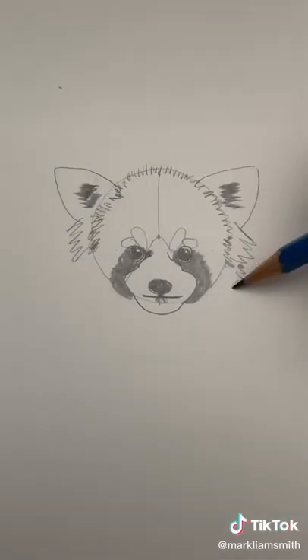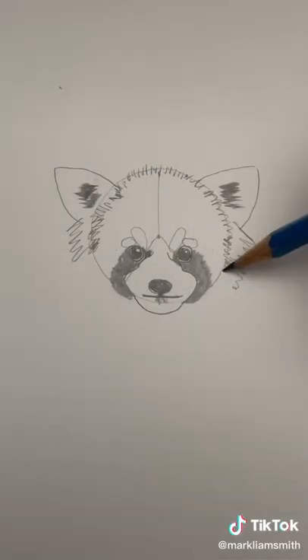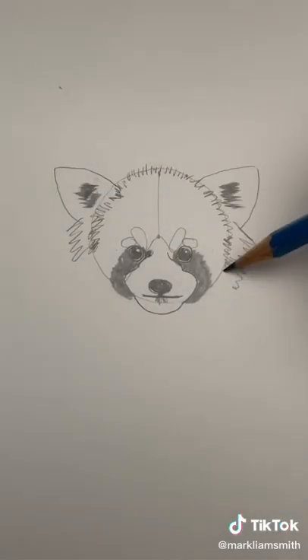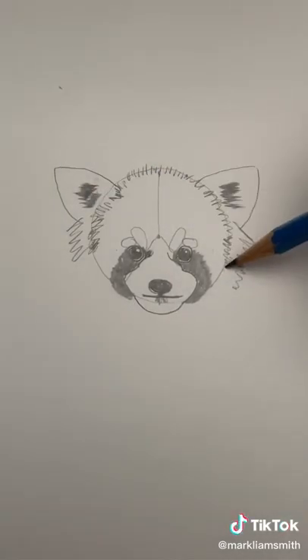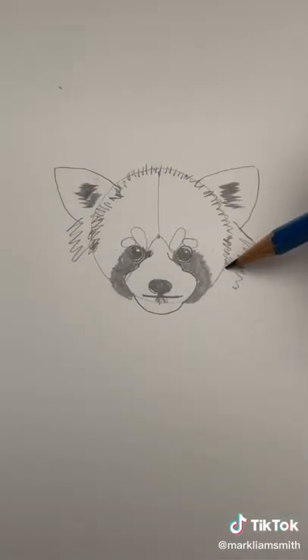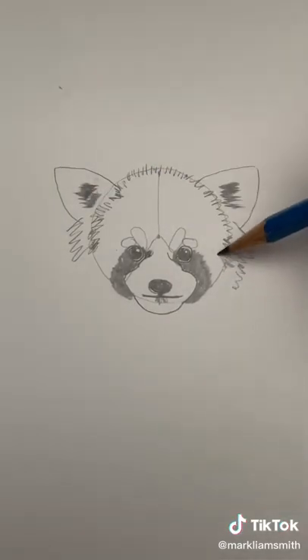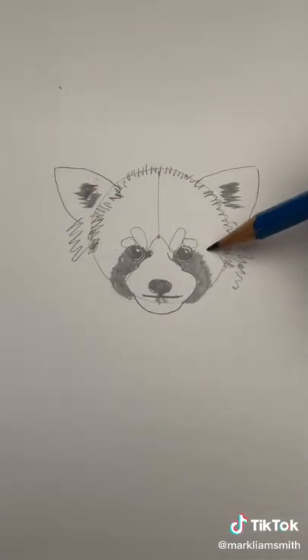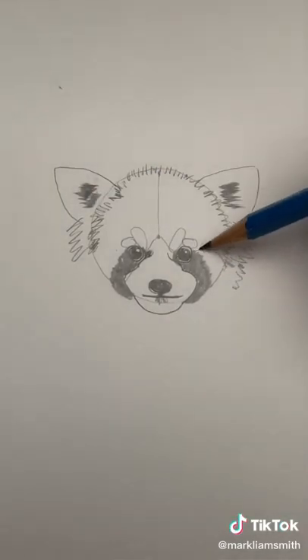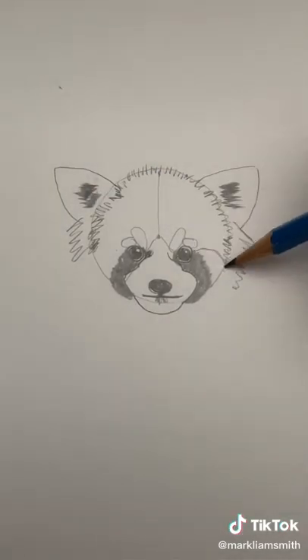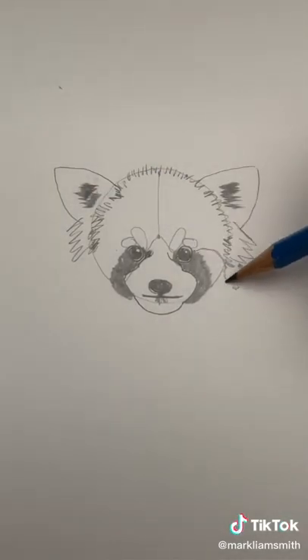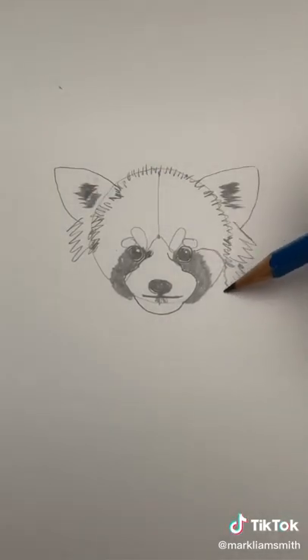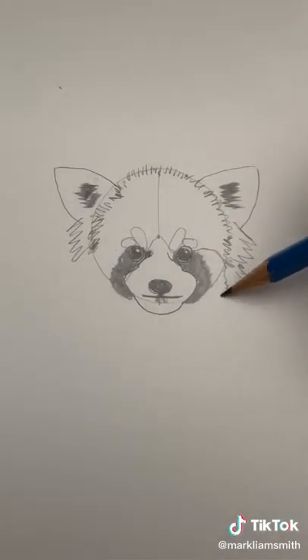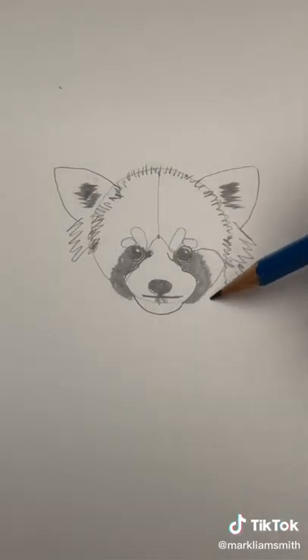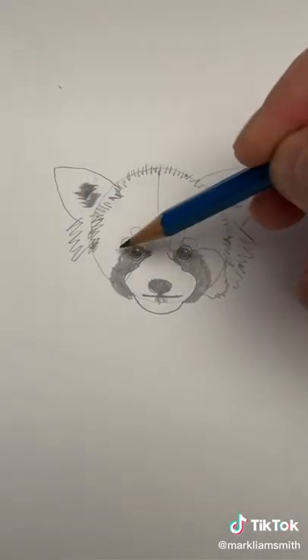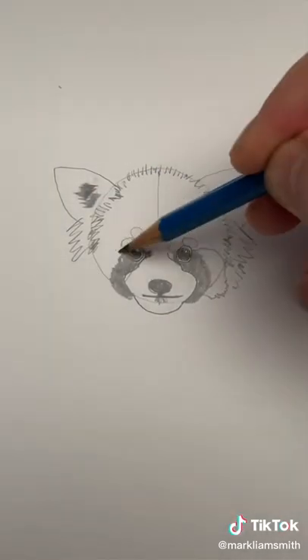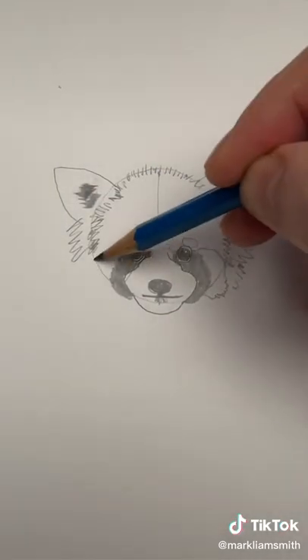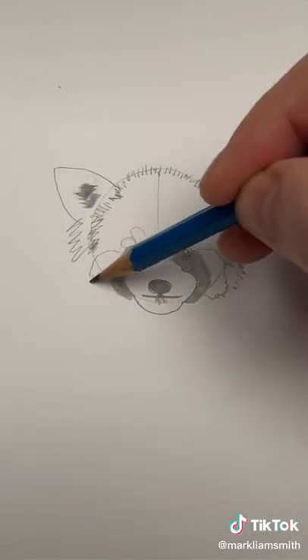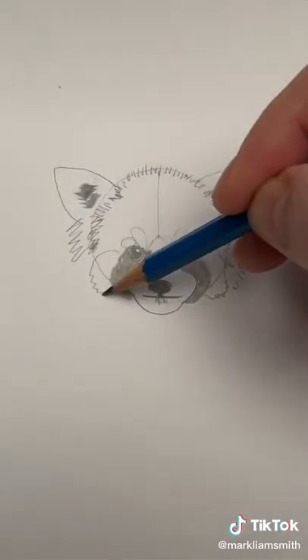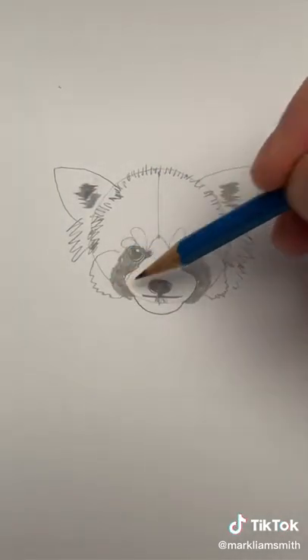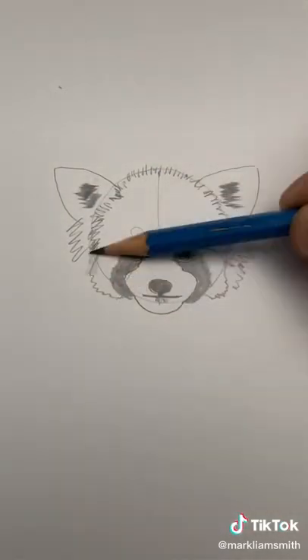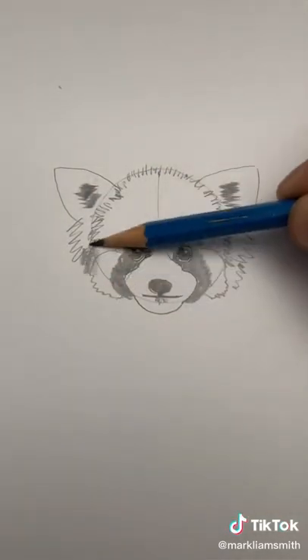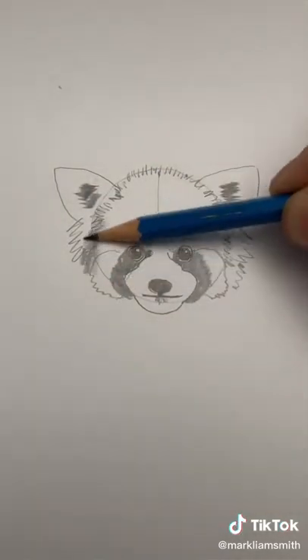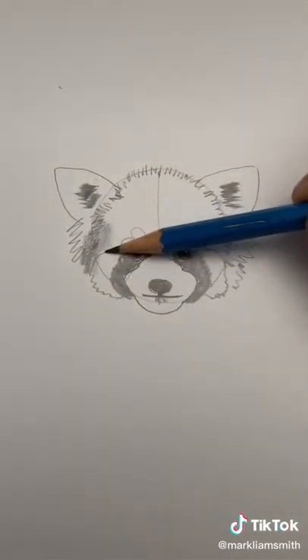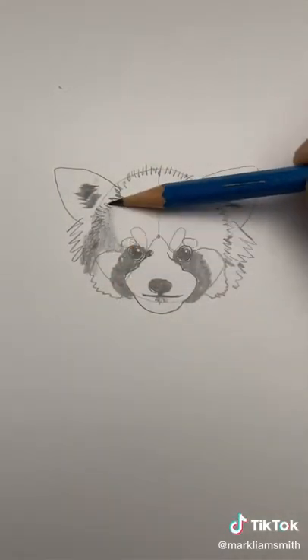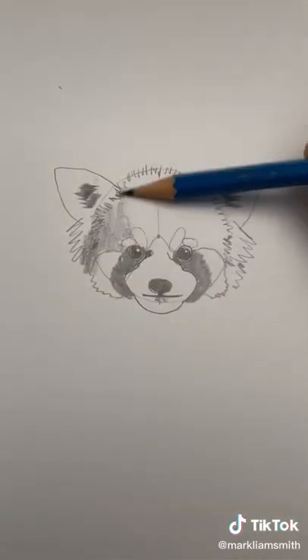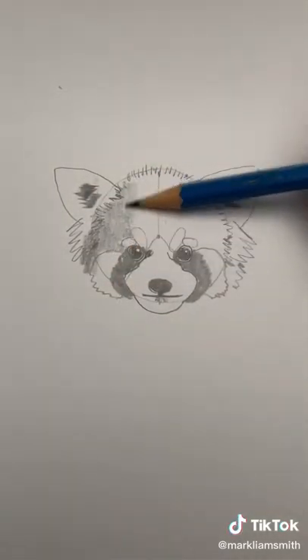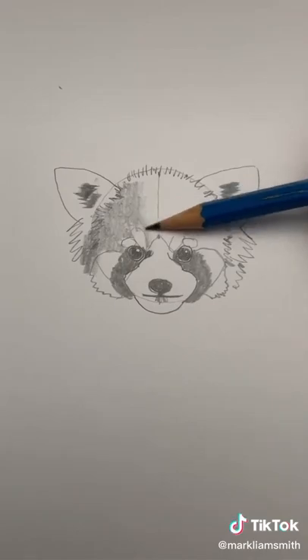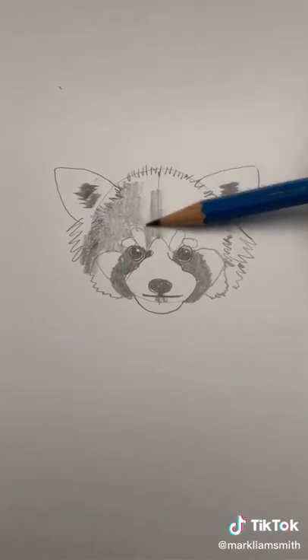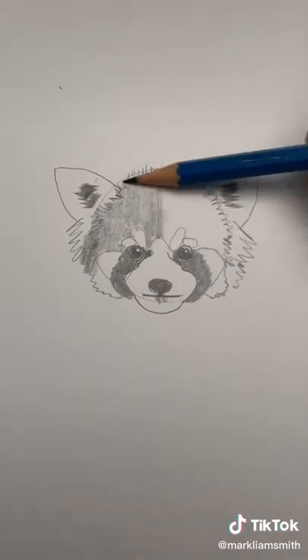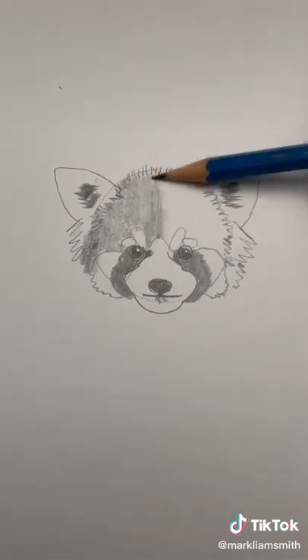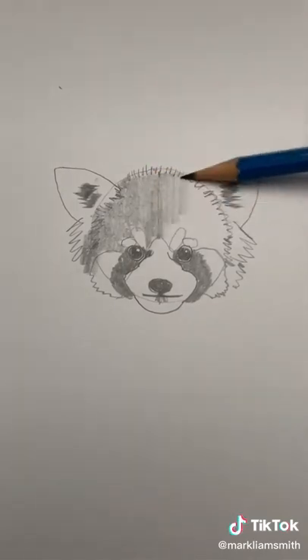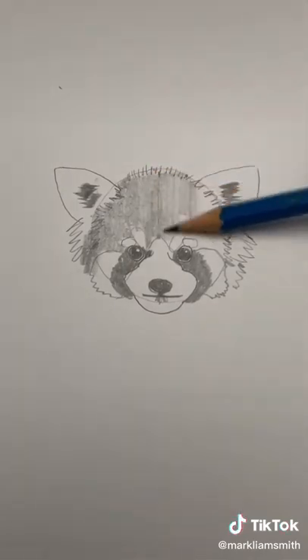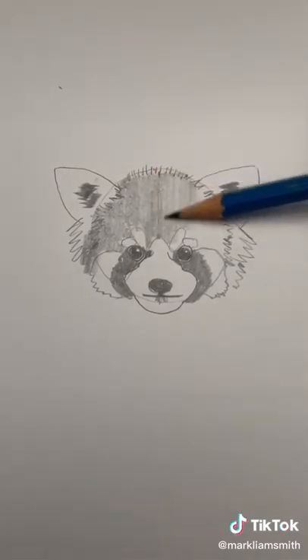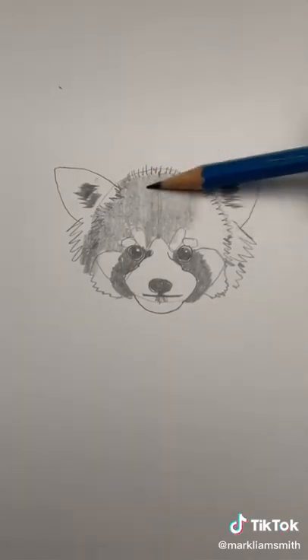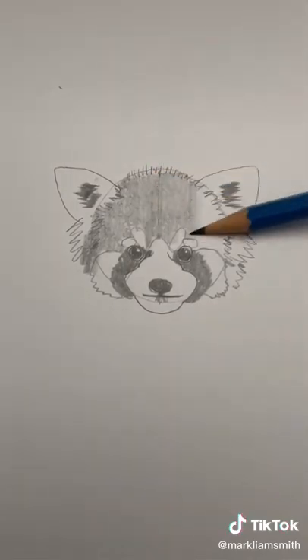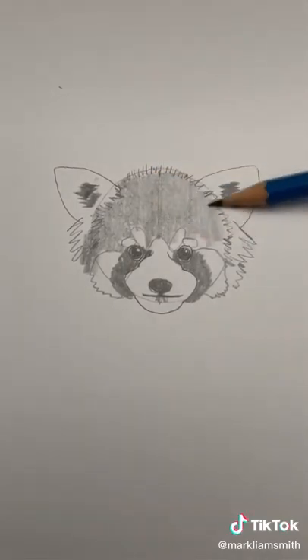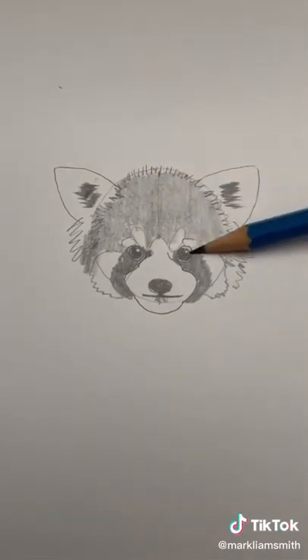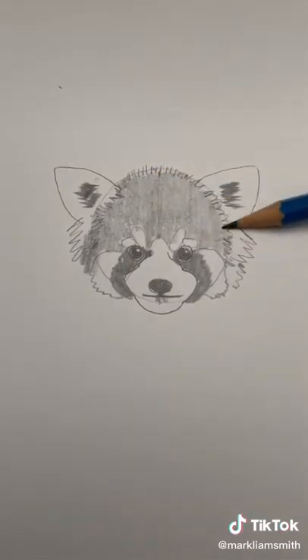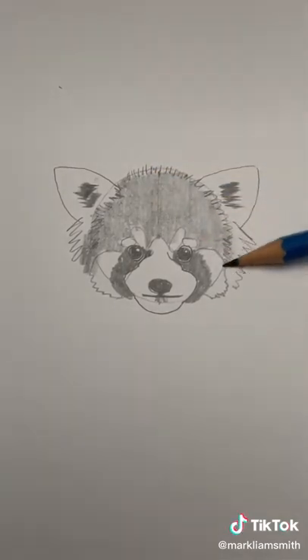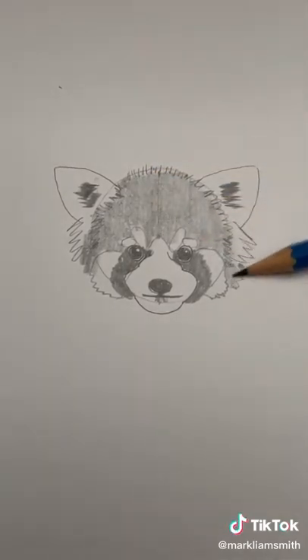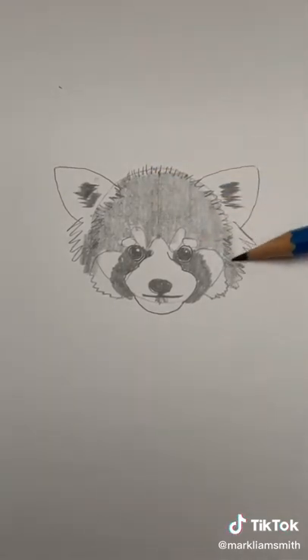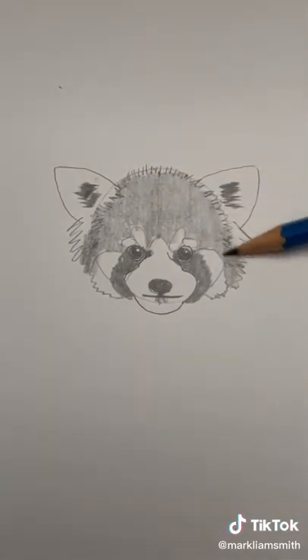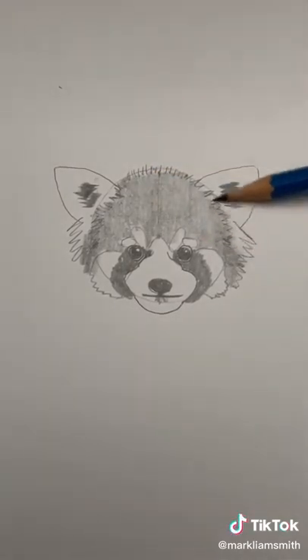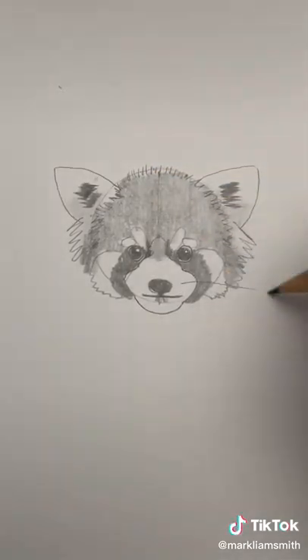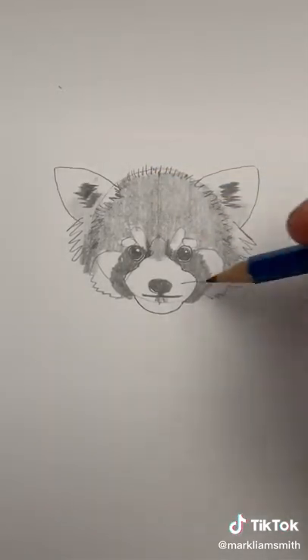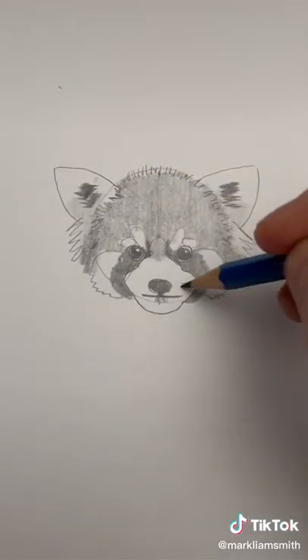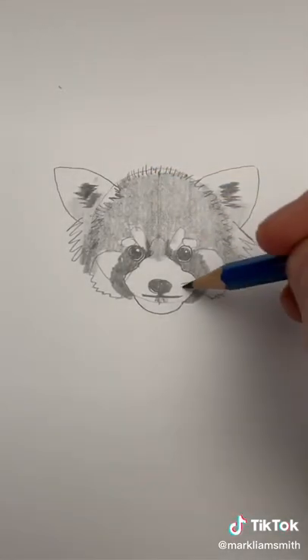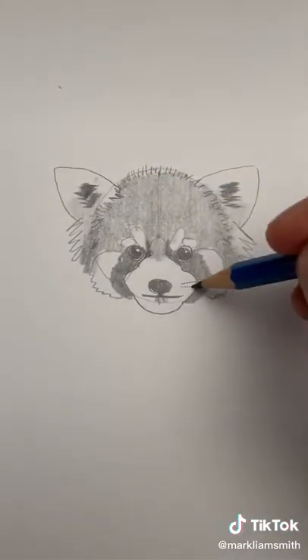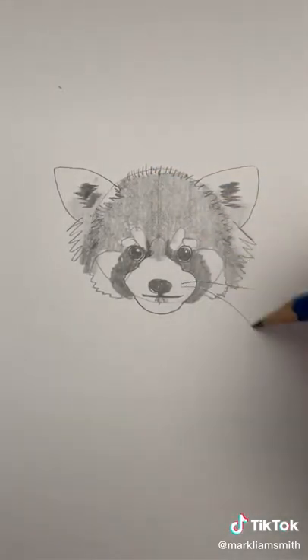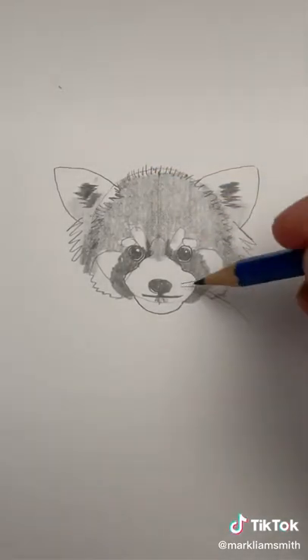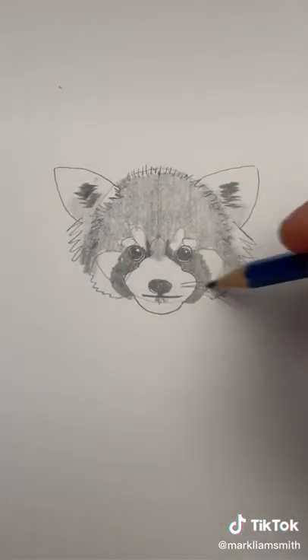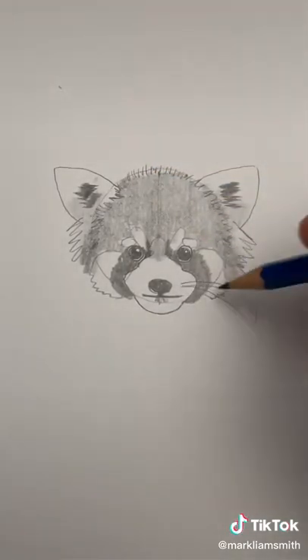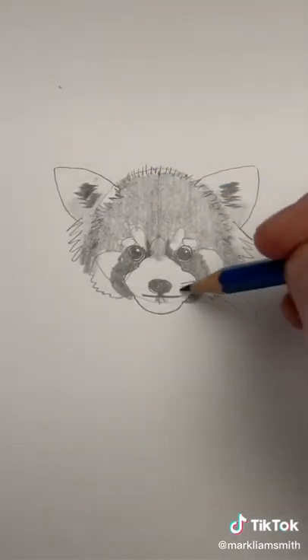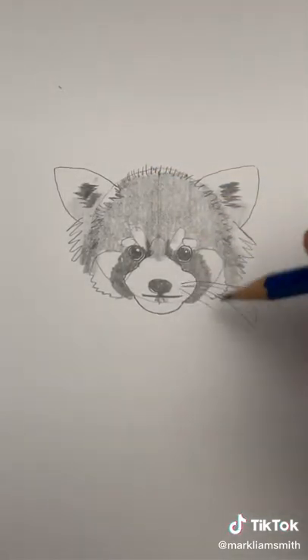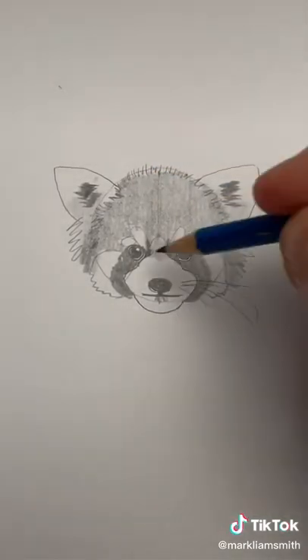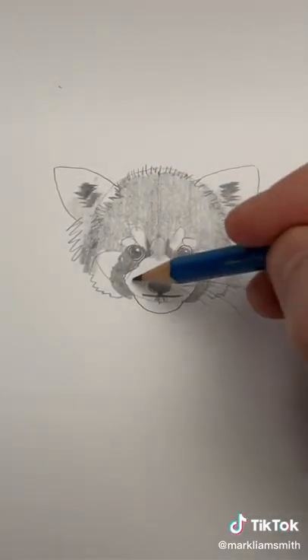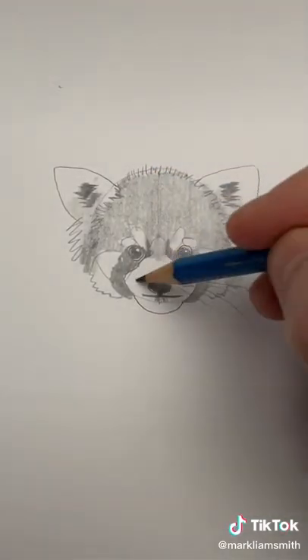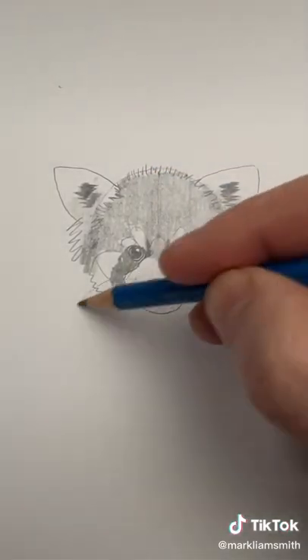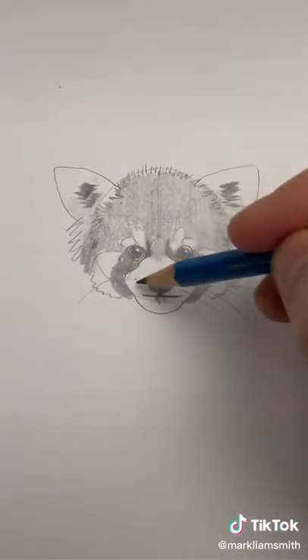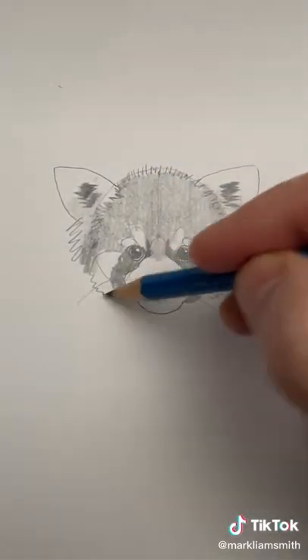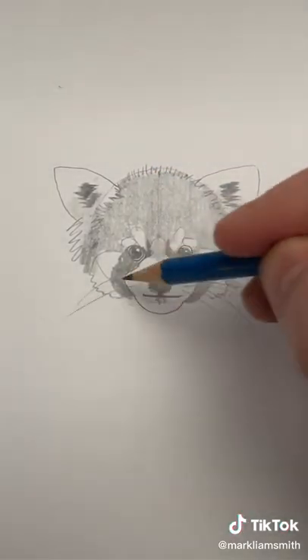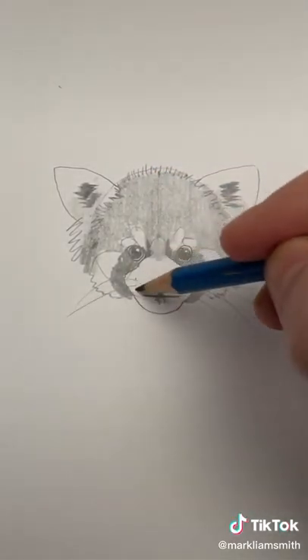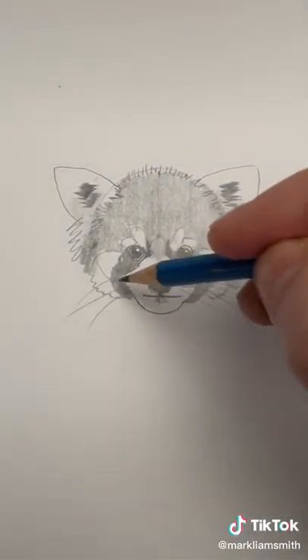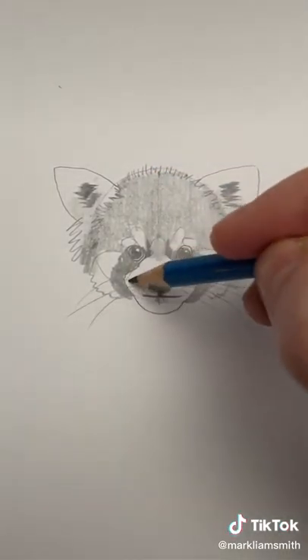Let's complete the rest of the jawline and lightly shade part of the head. Let's add some whiskers before we move on to the body.